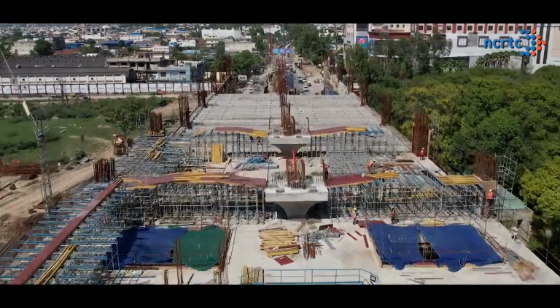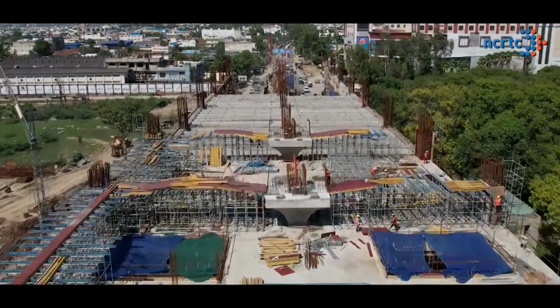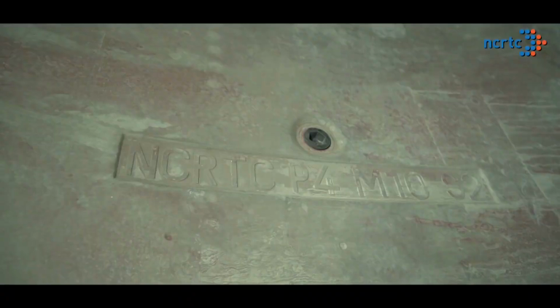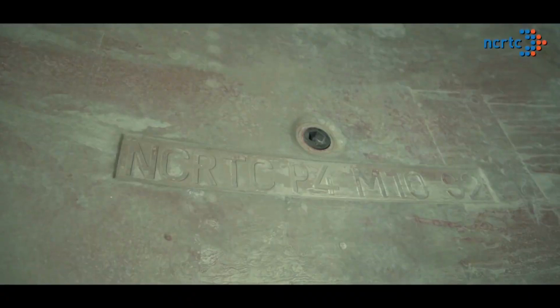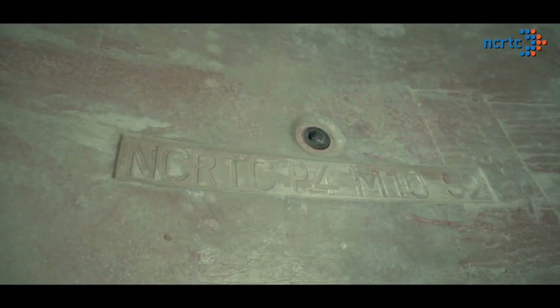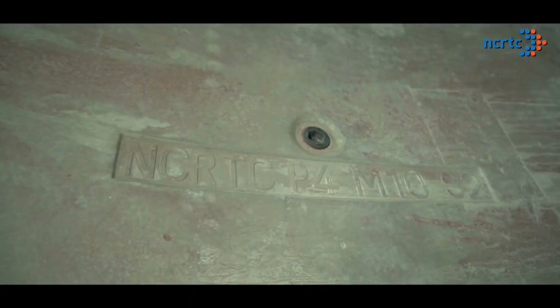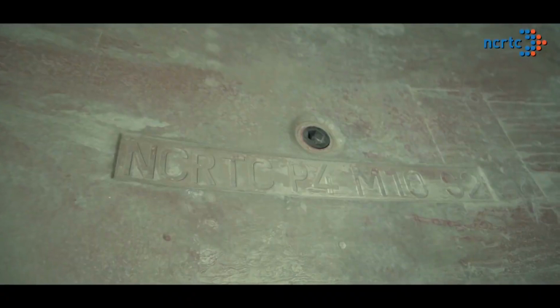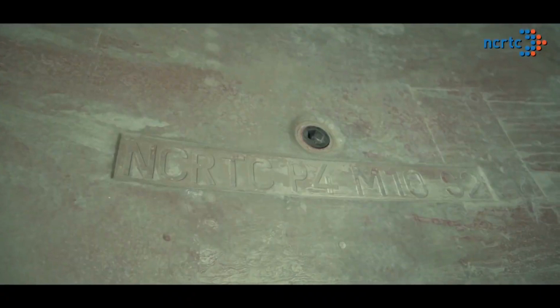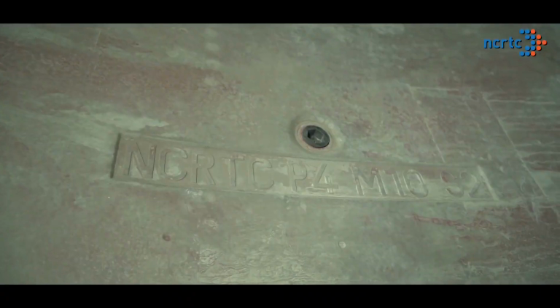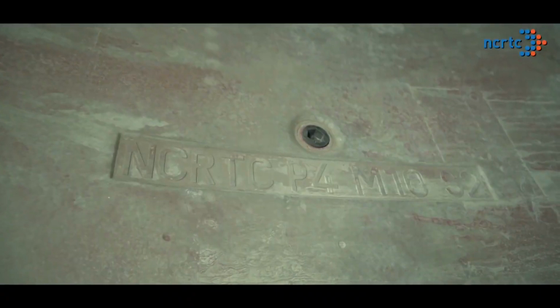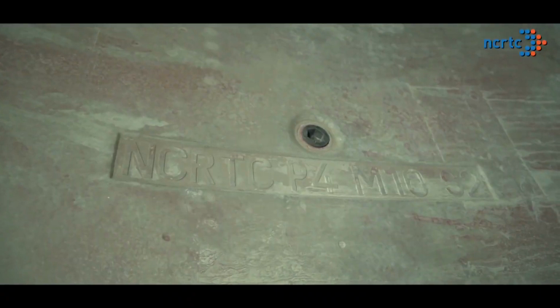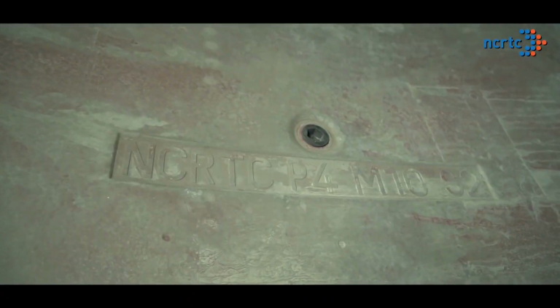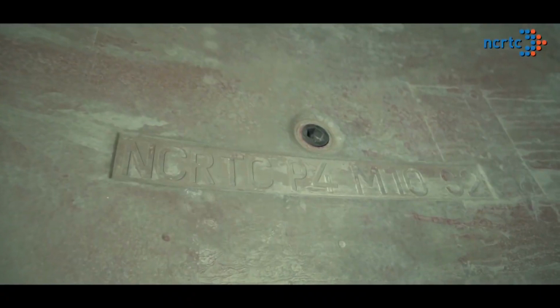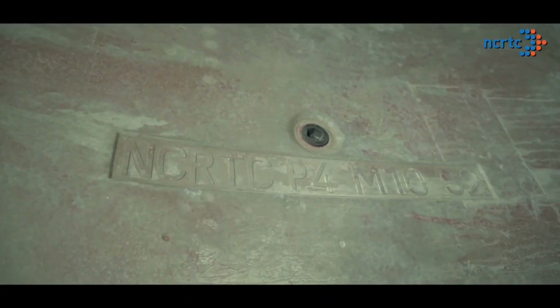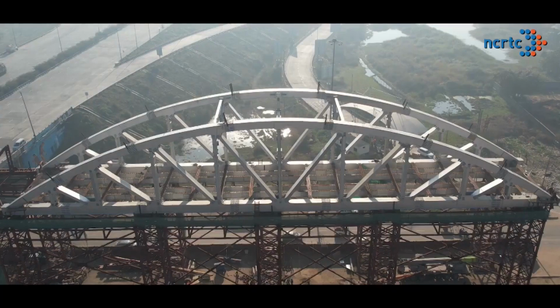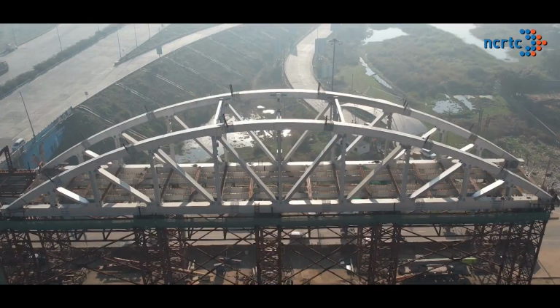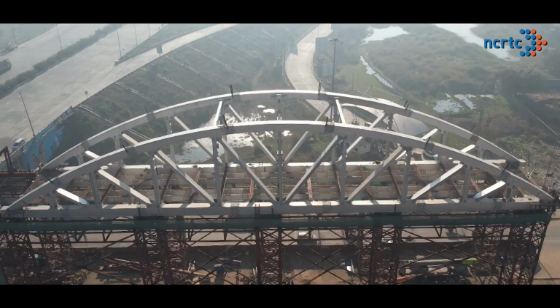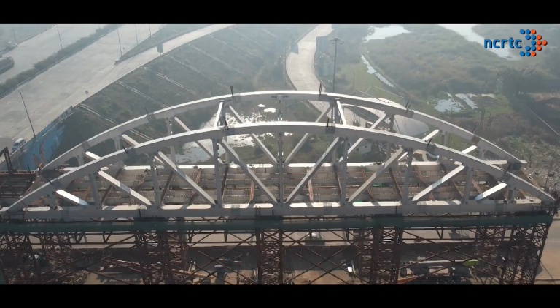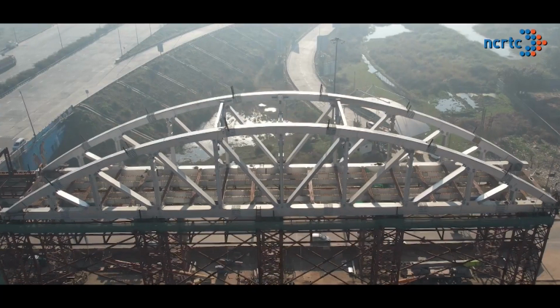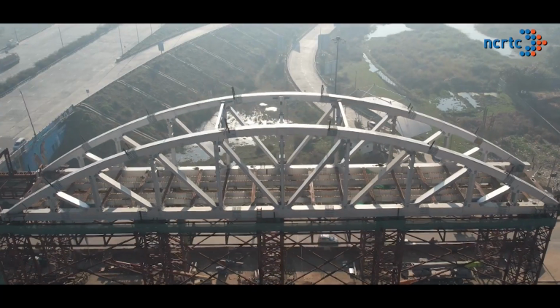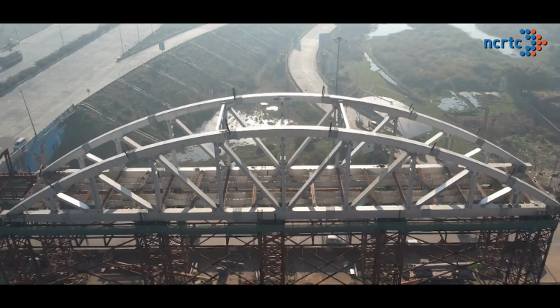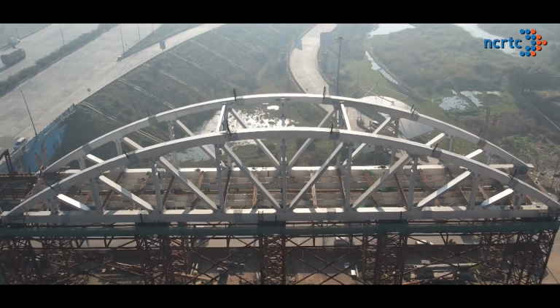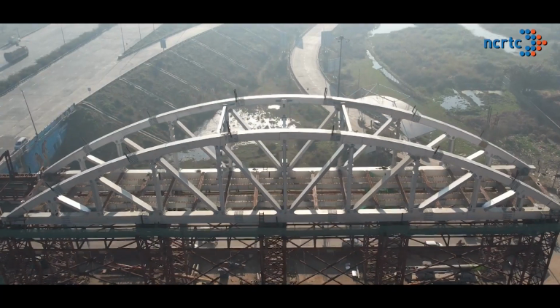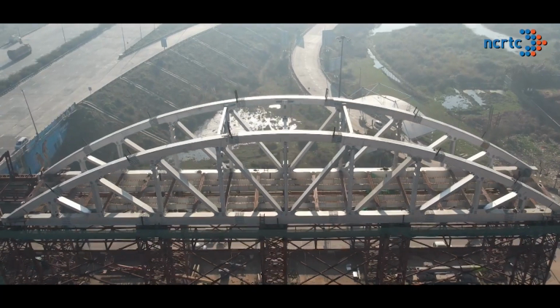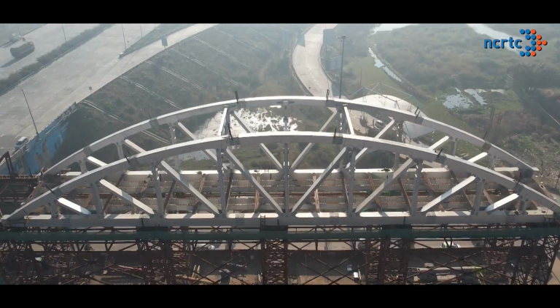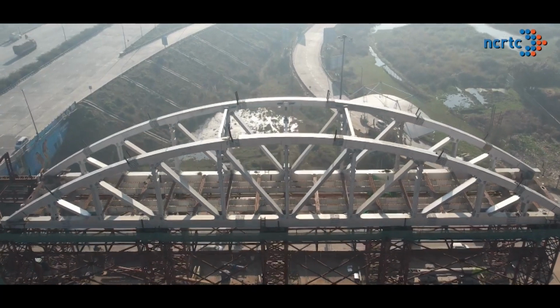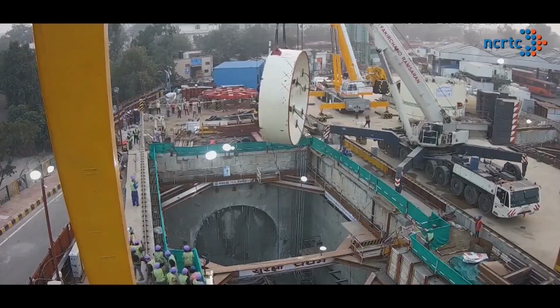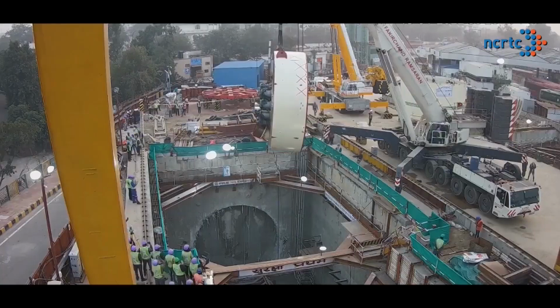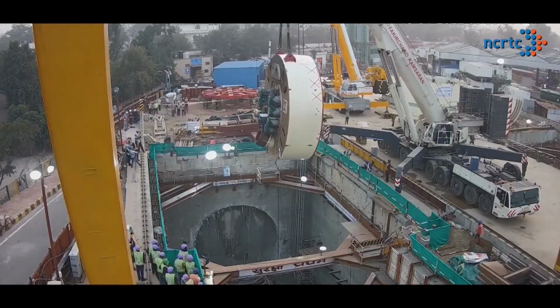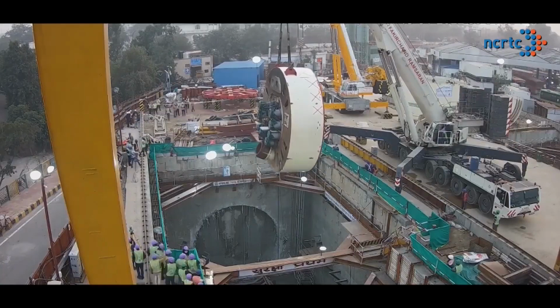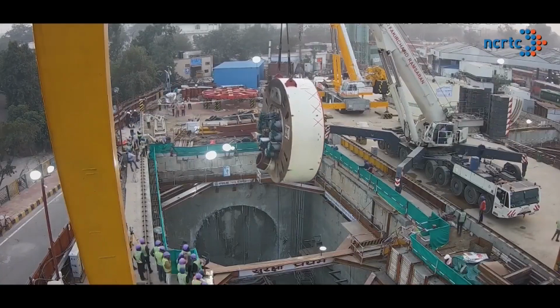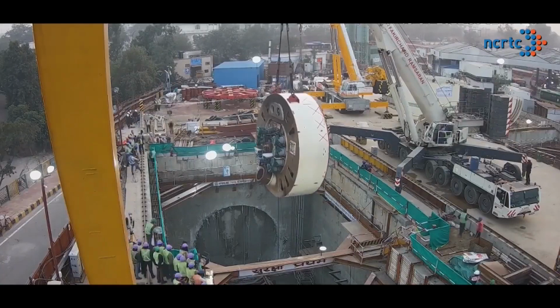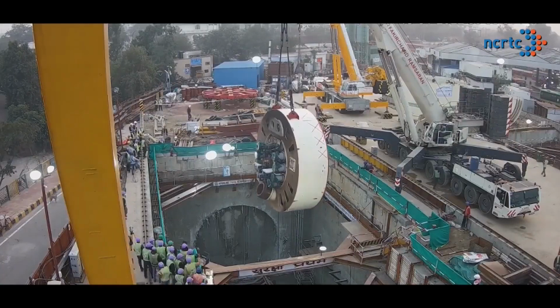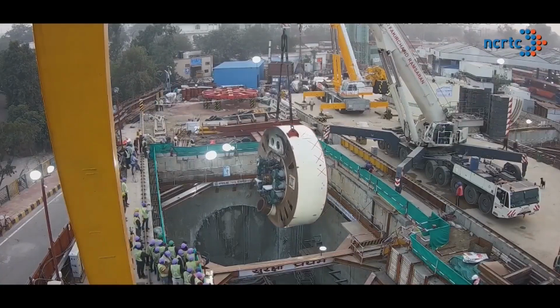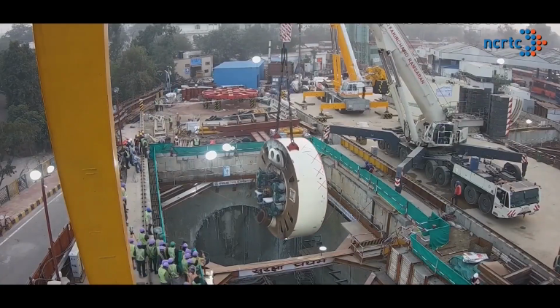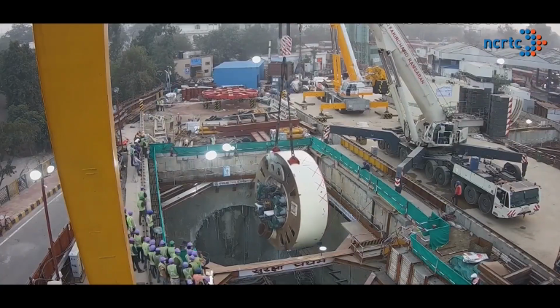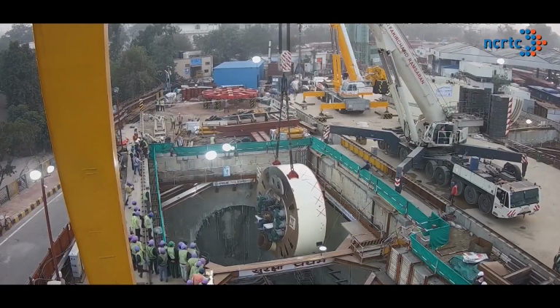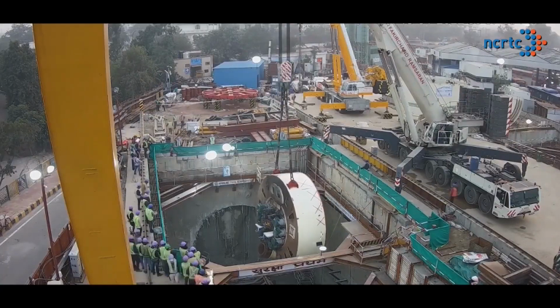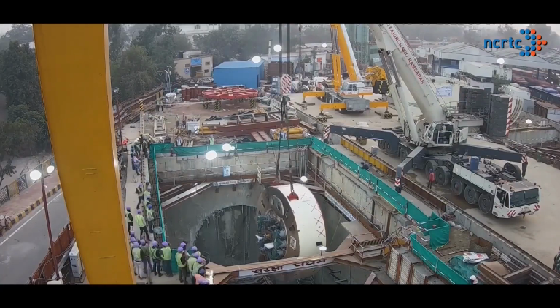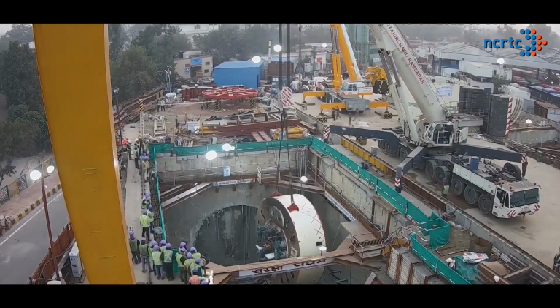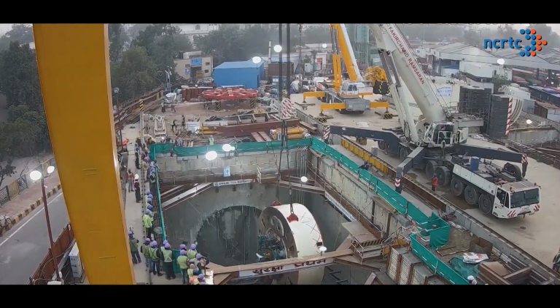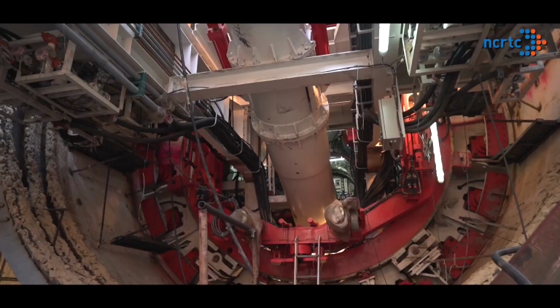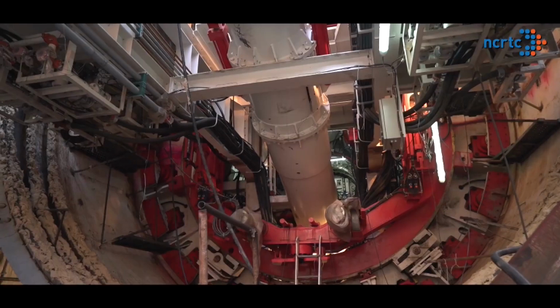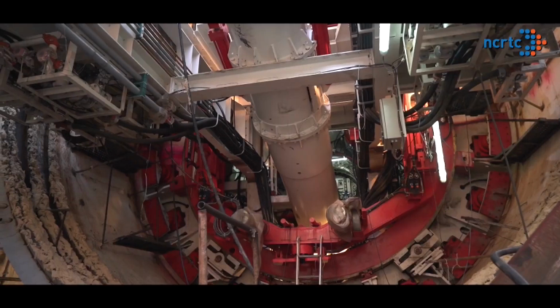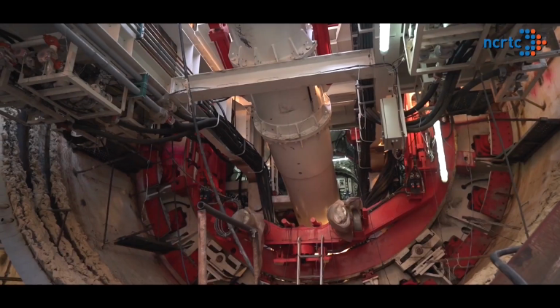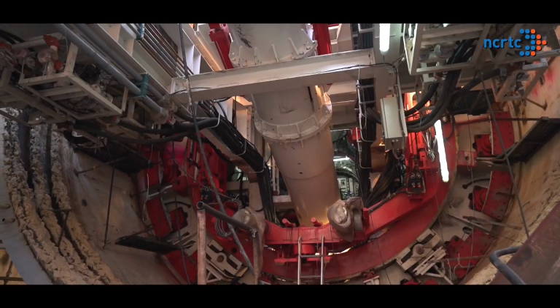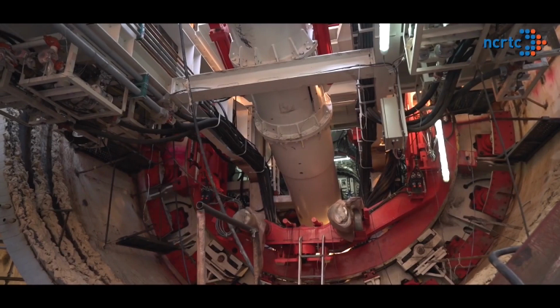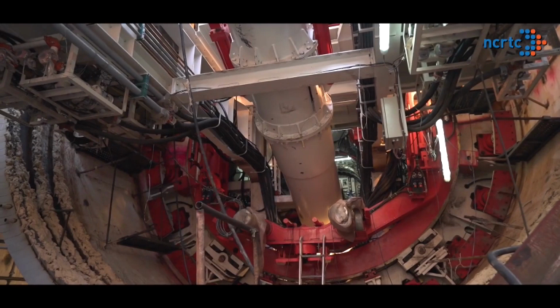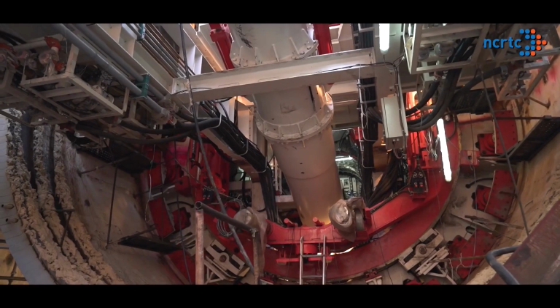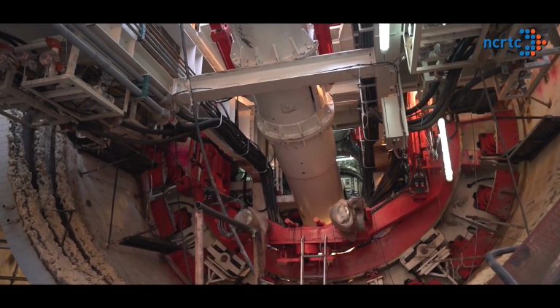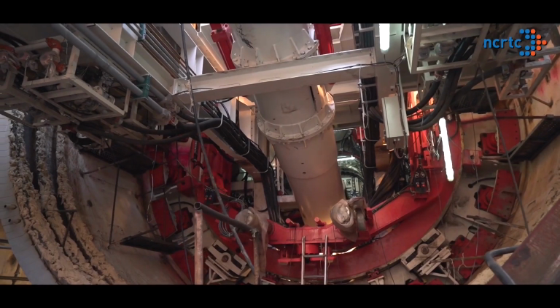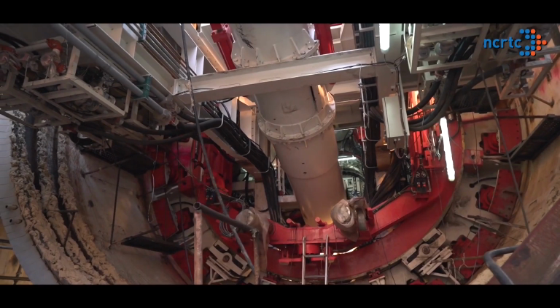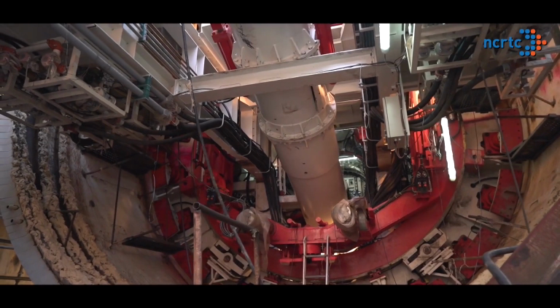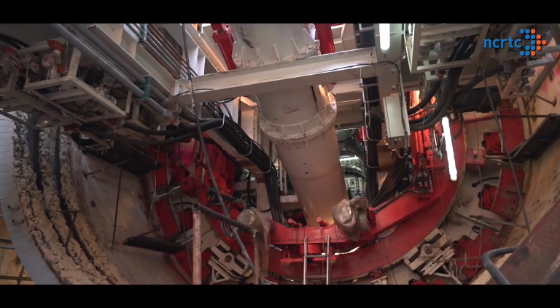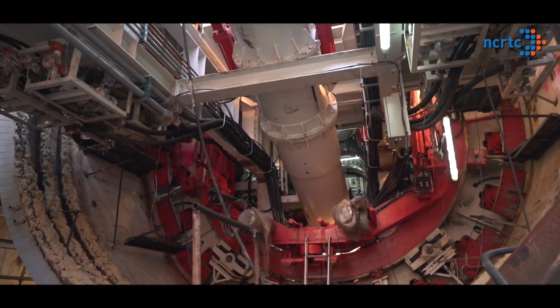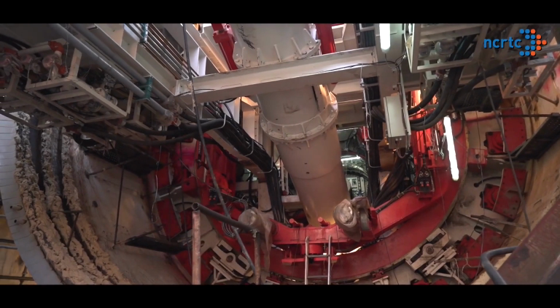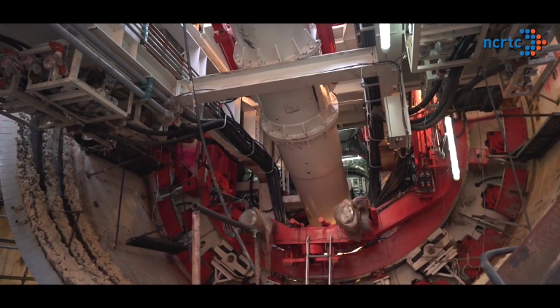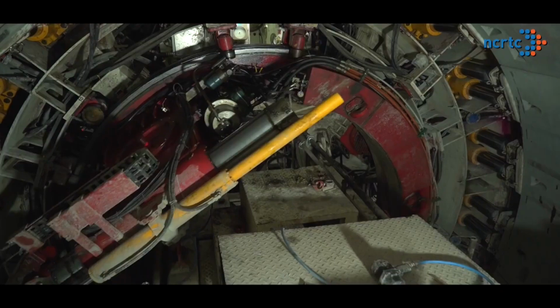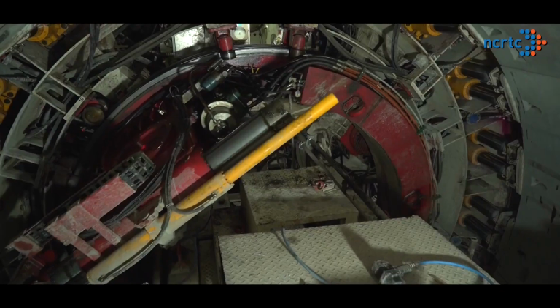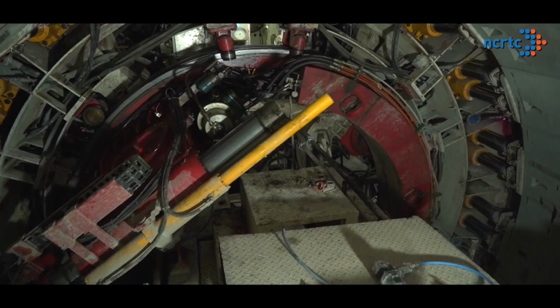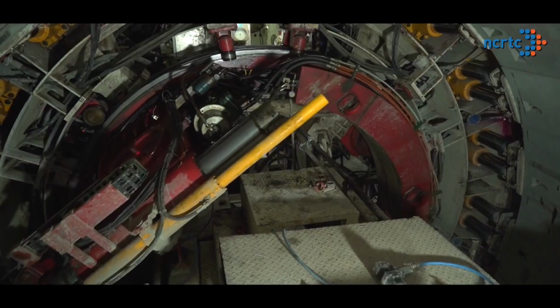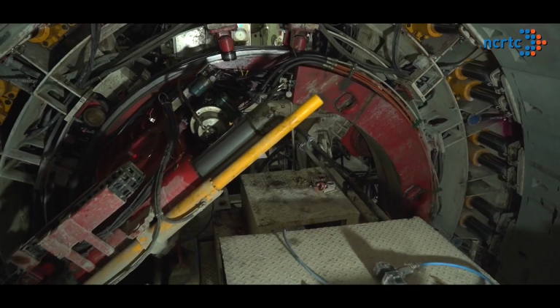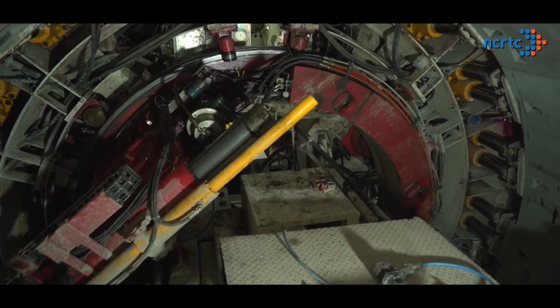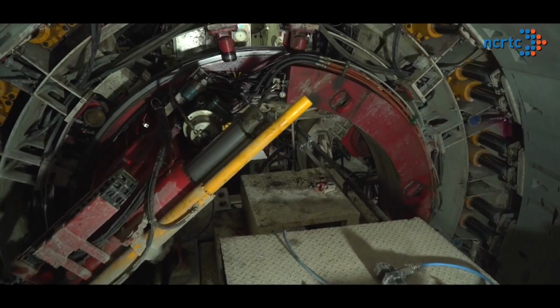NCRTC has pioneered in adopting and implementing such new technologies that have become a game-changer in the country's rail-based infrastructure.